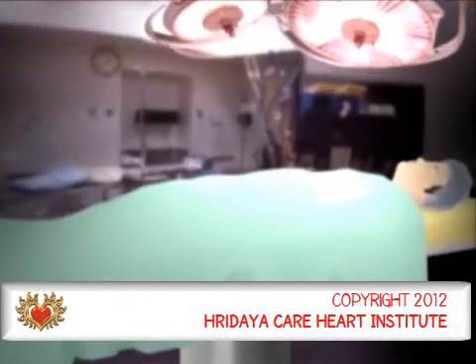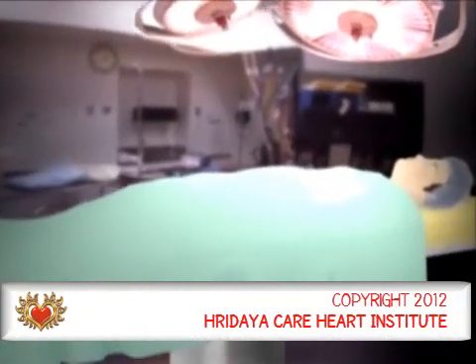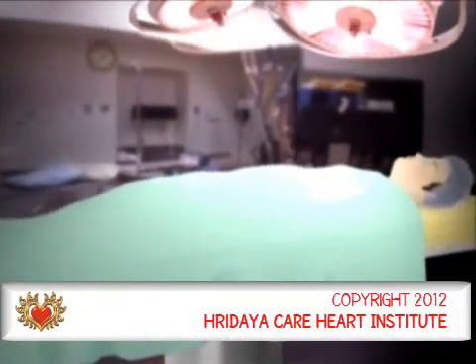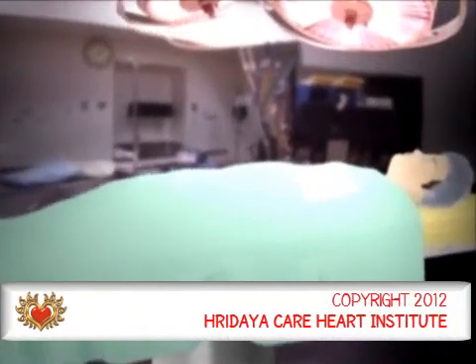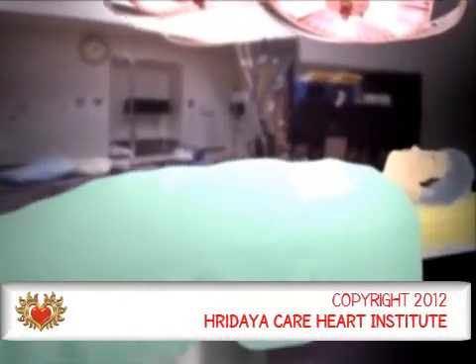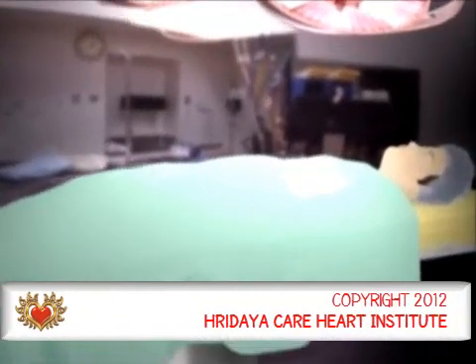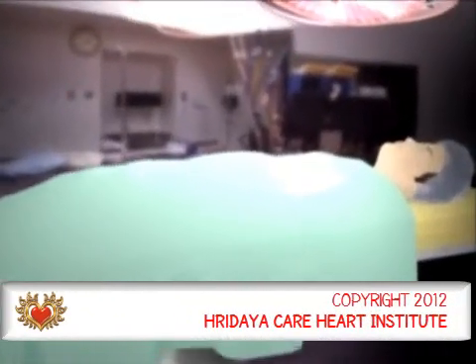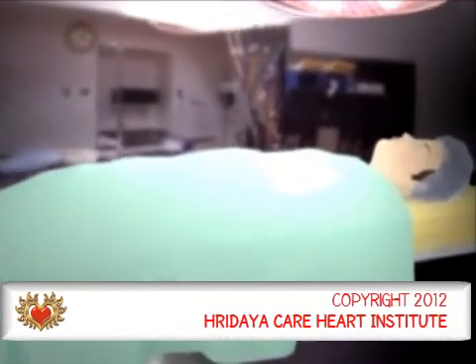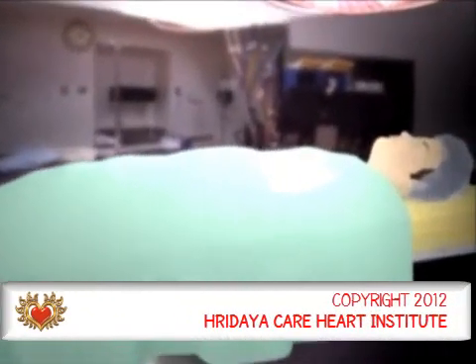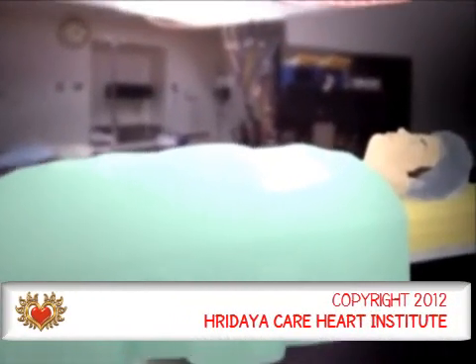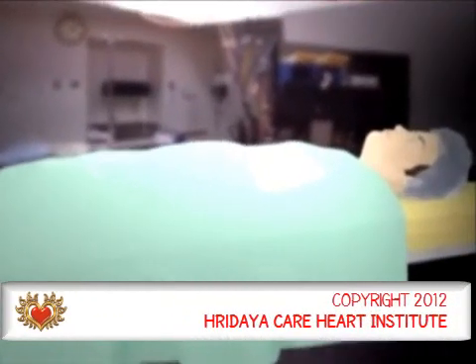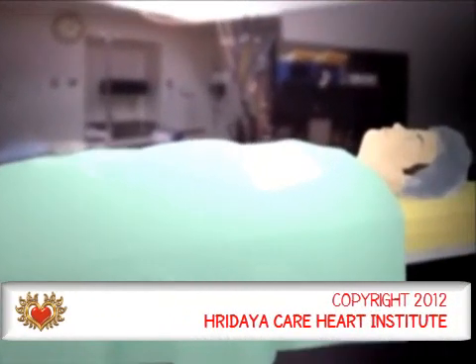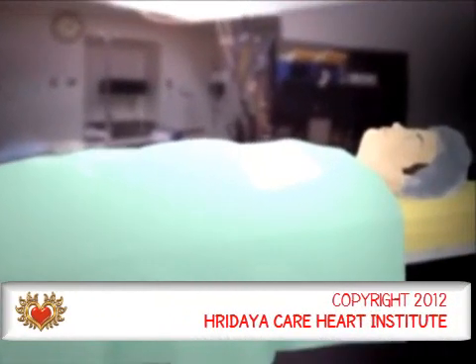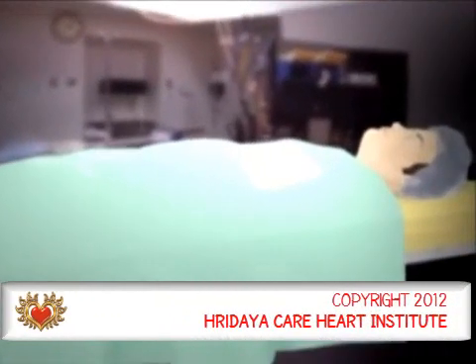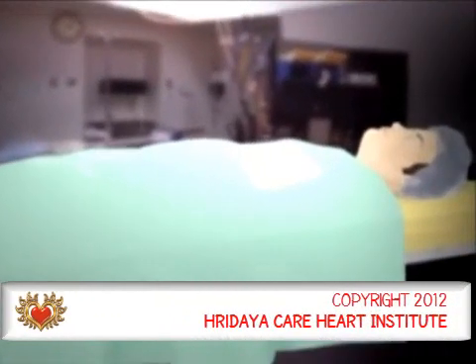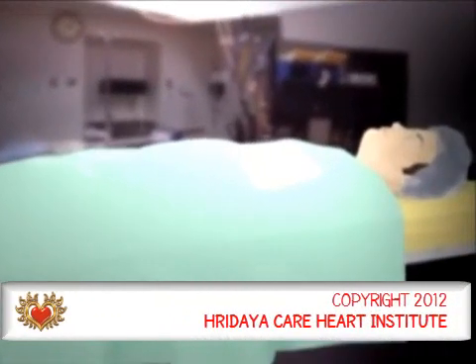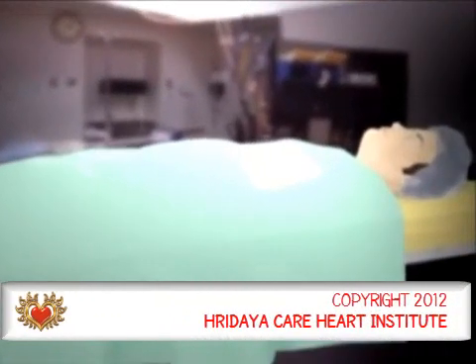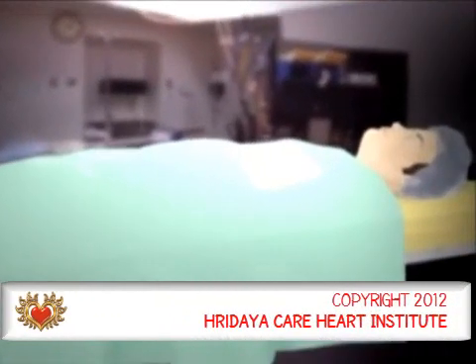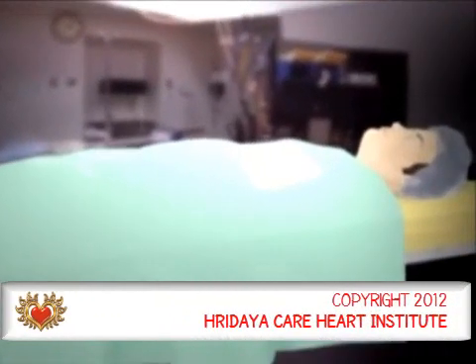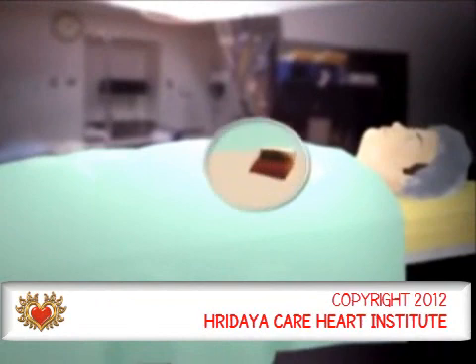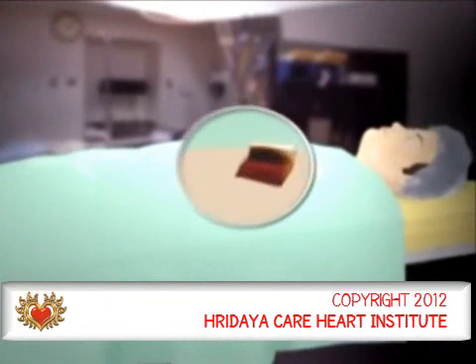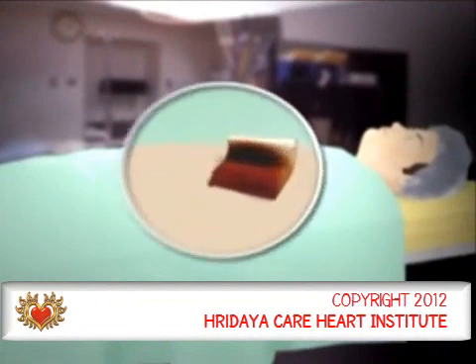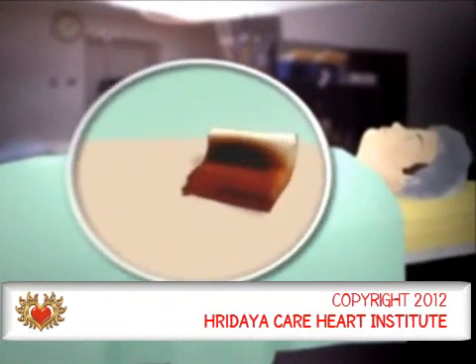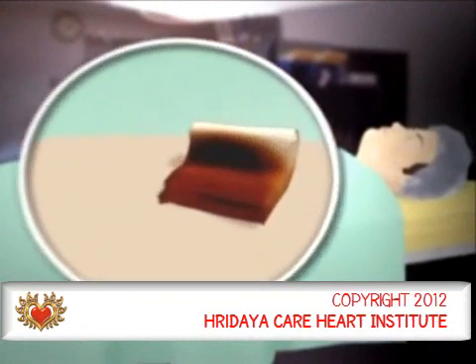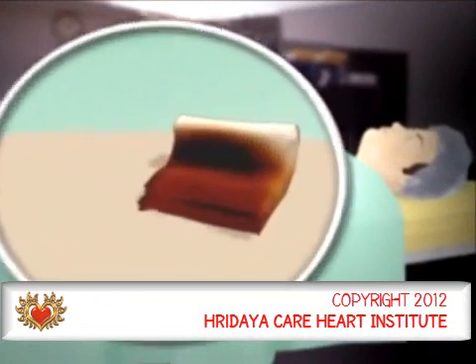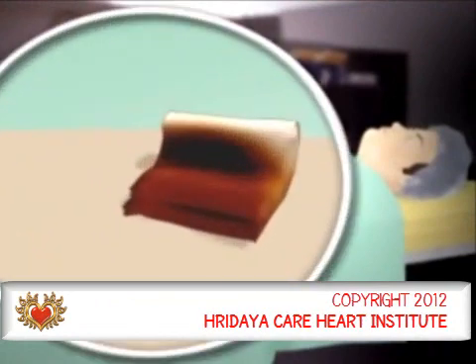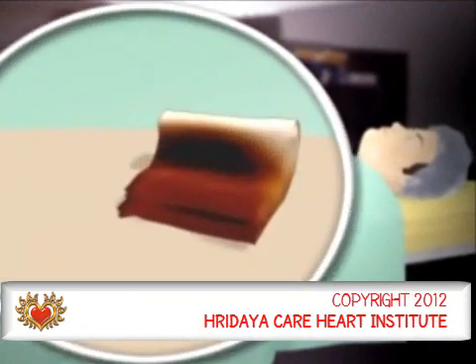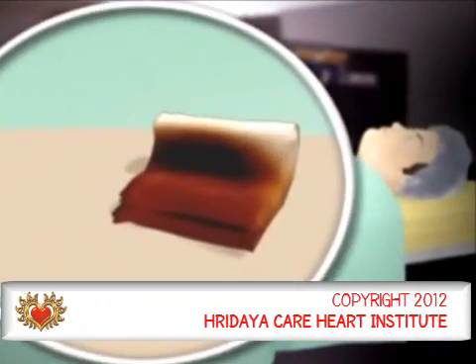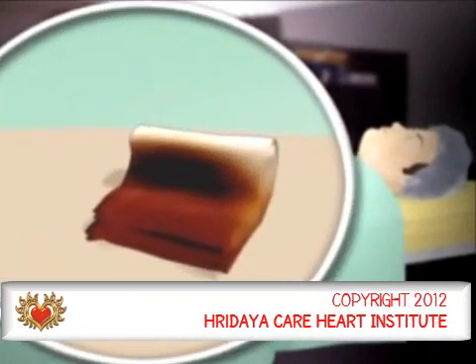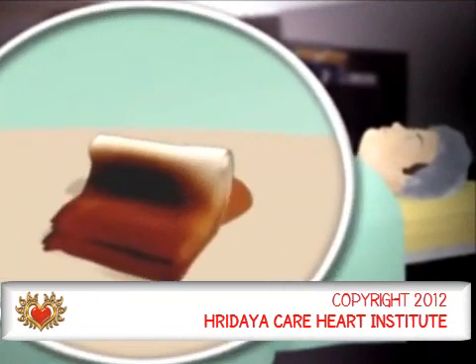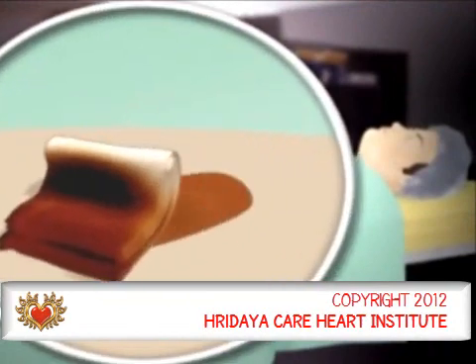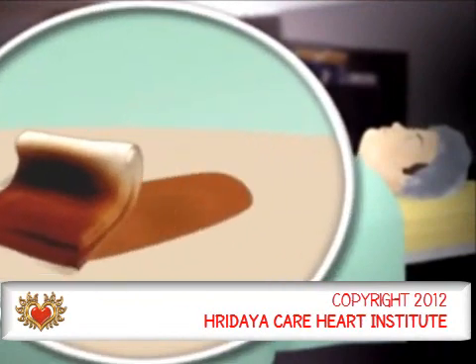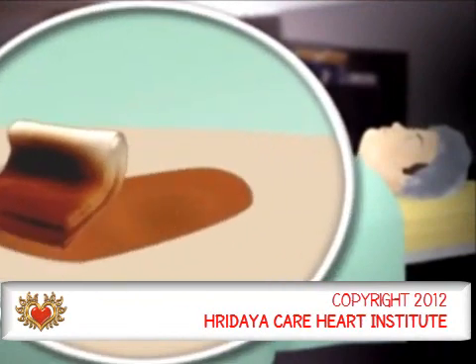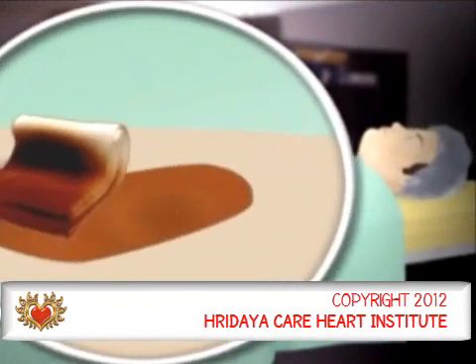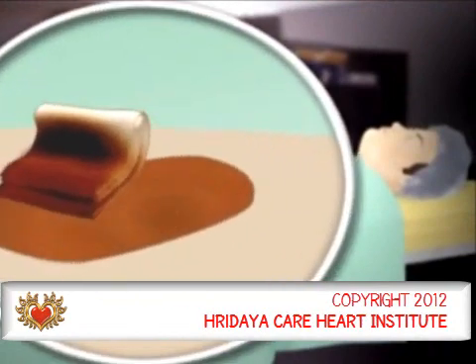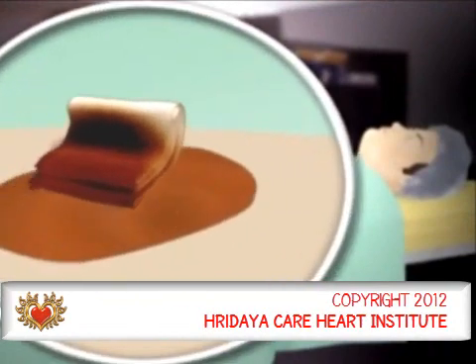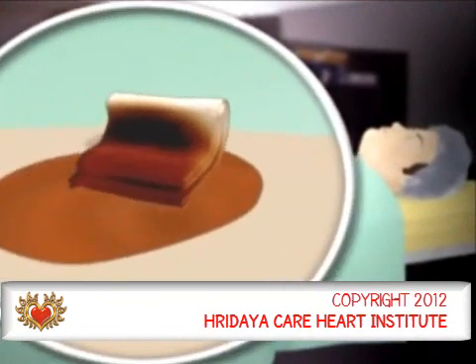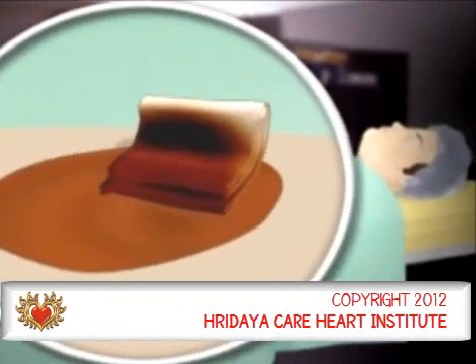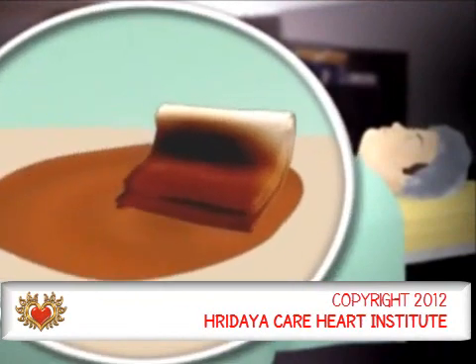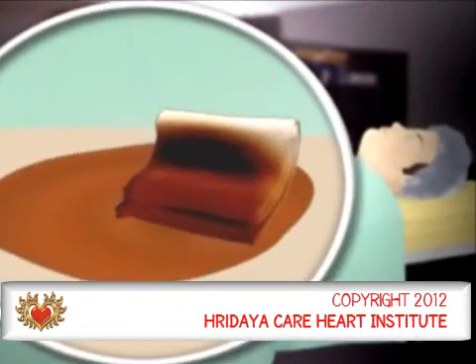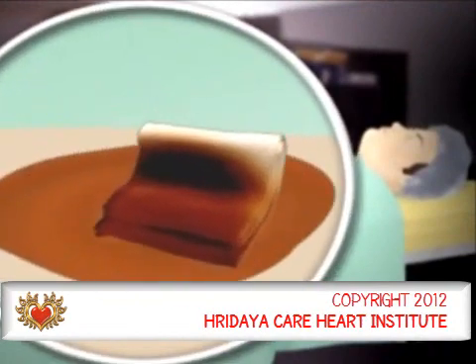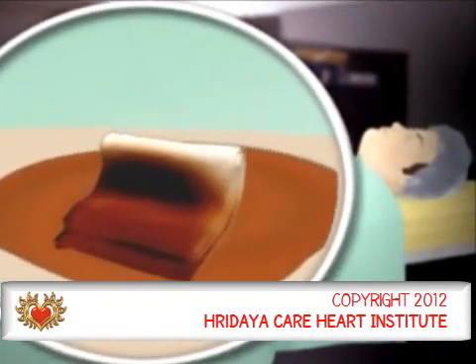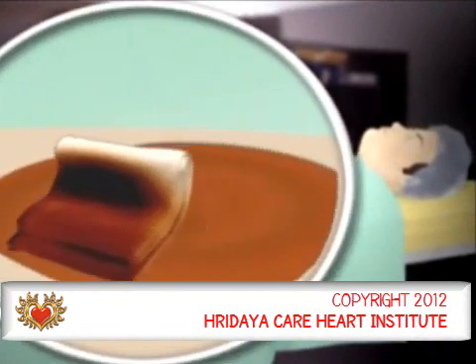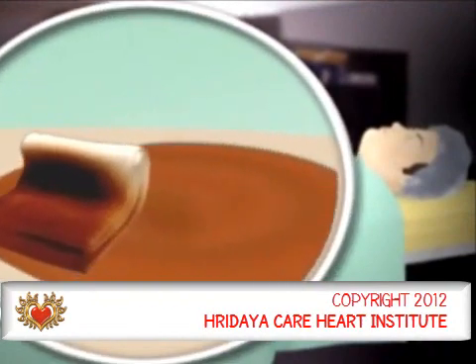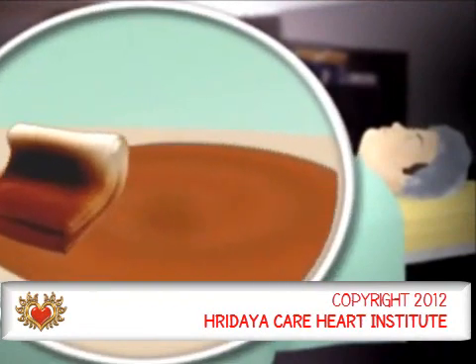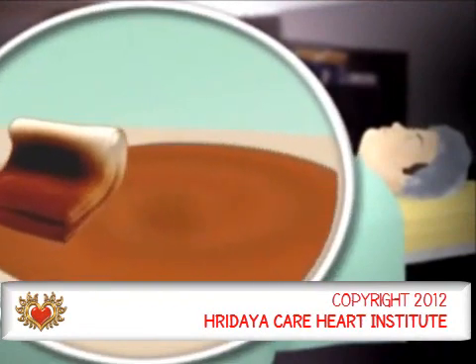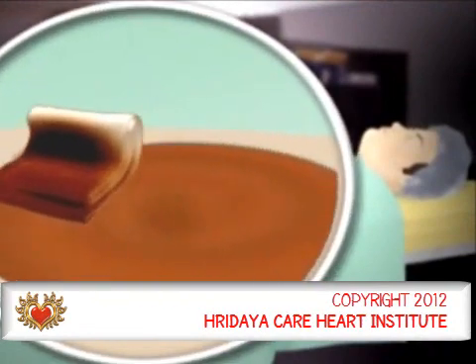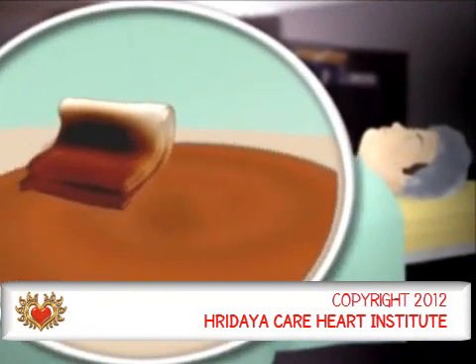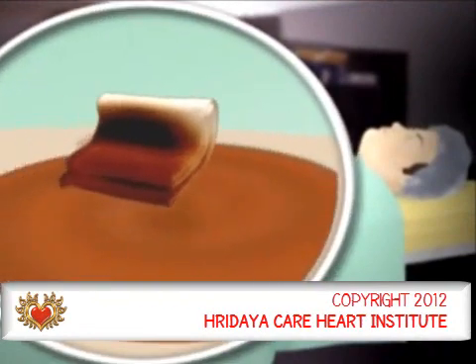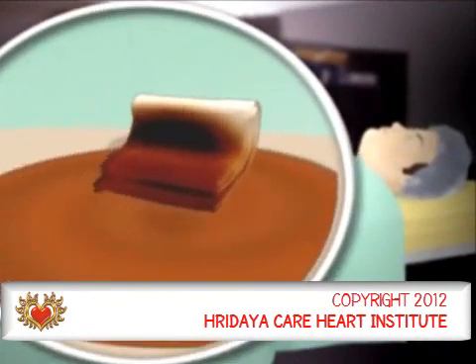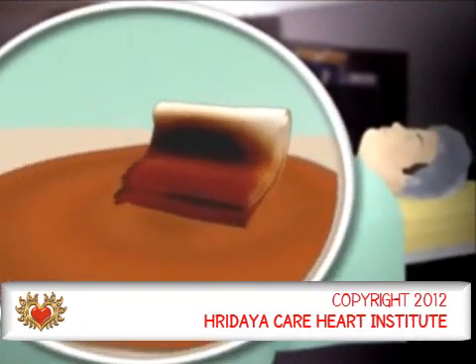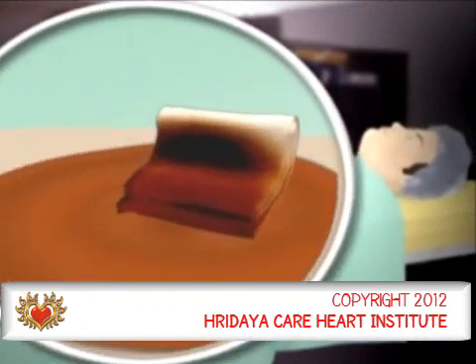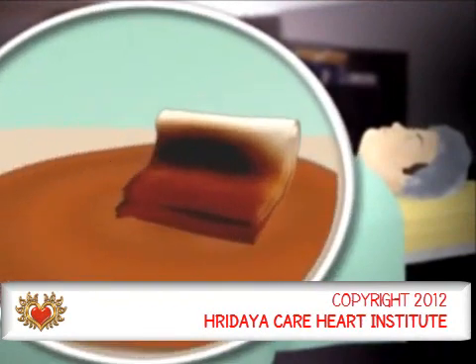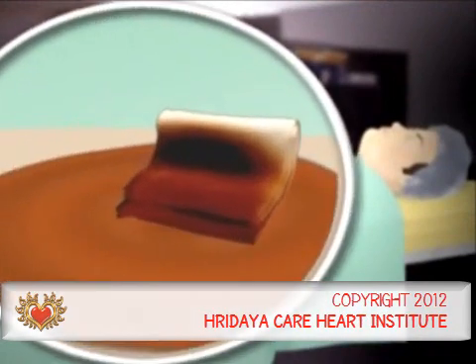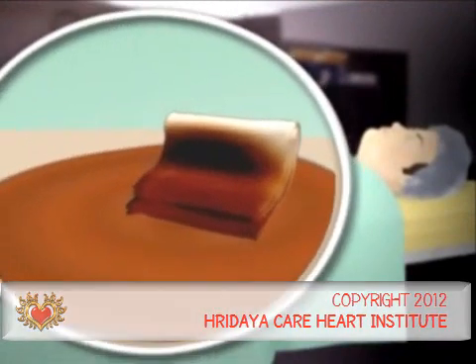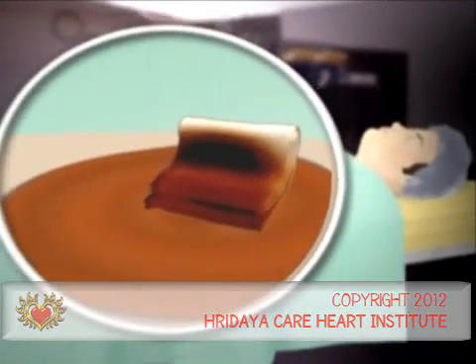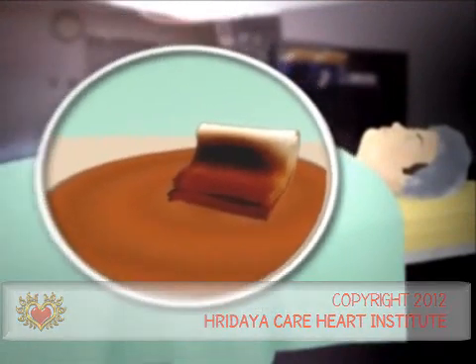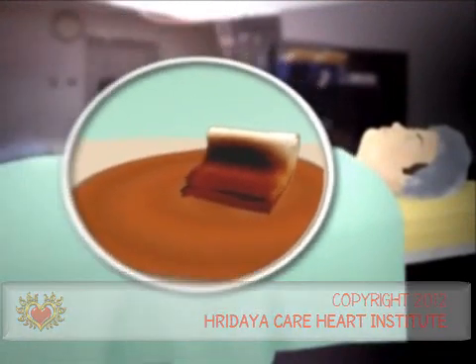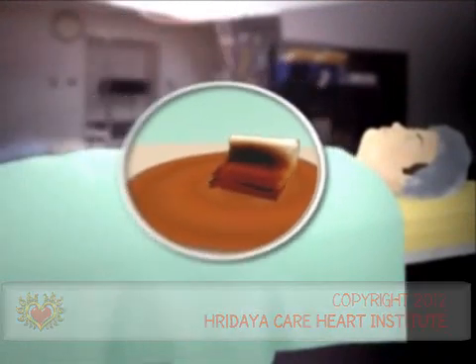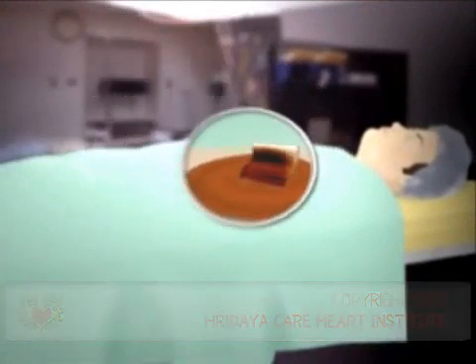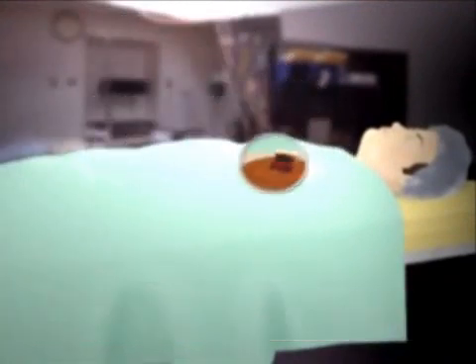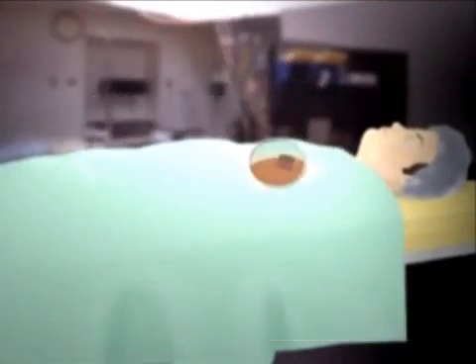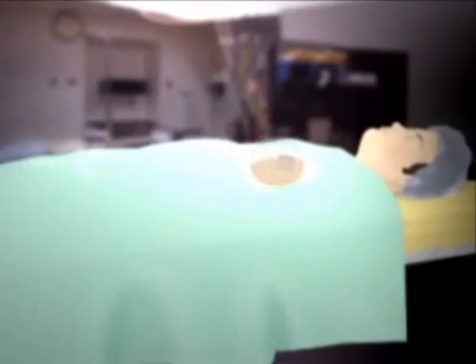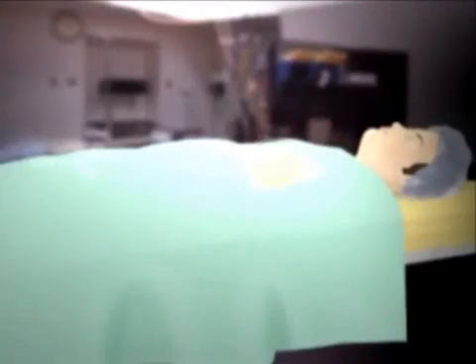After the anesthesia takes effect, the surgical area will be scrubbed with a special disinfectant soap and may also be shaved.